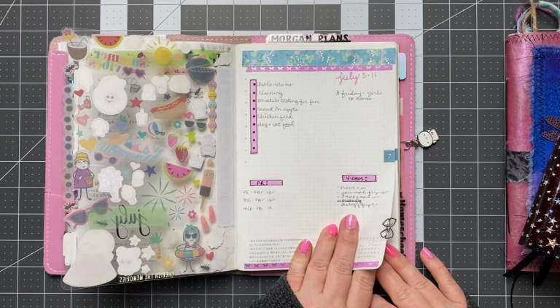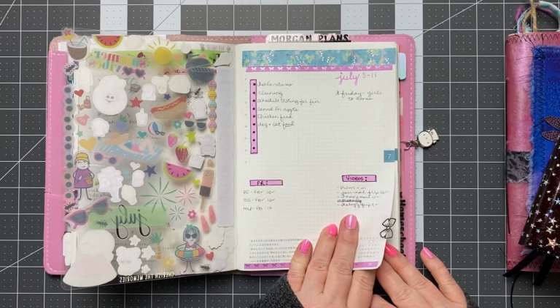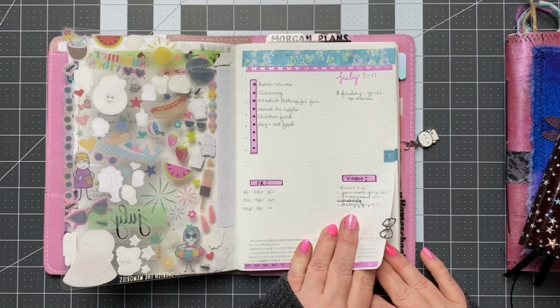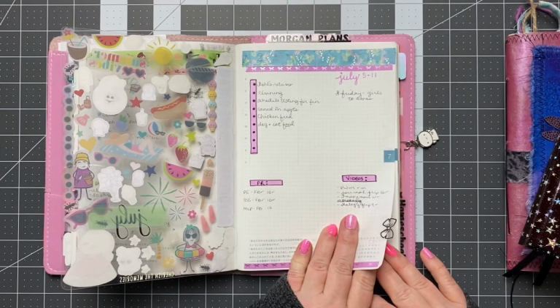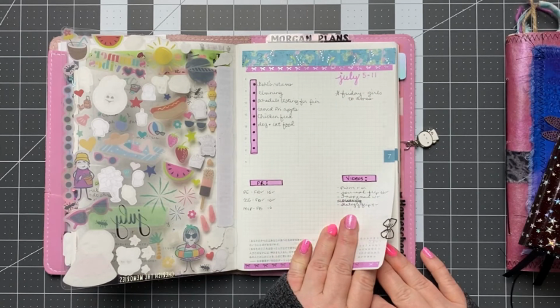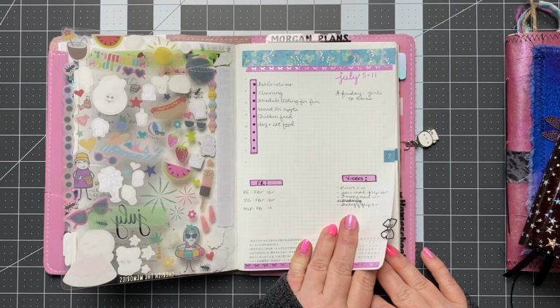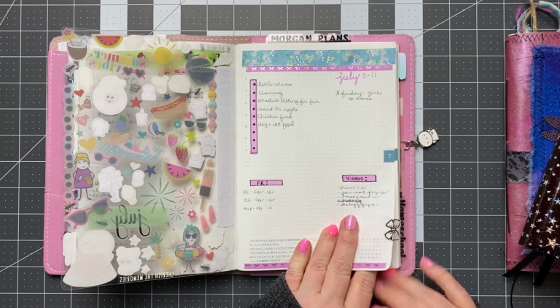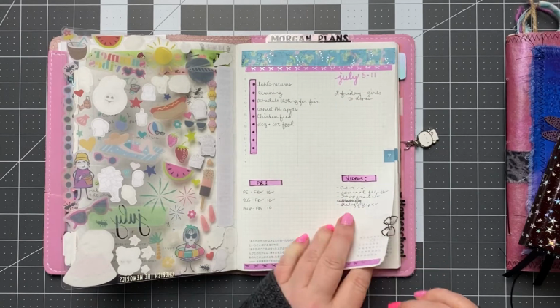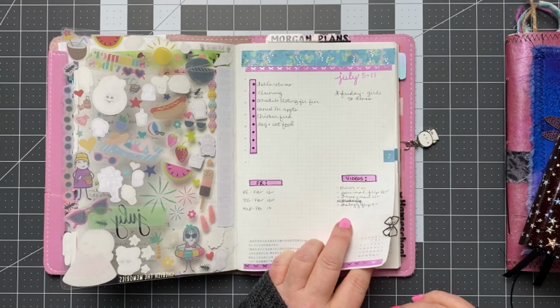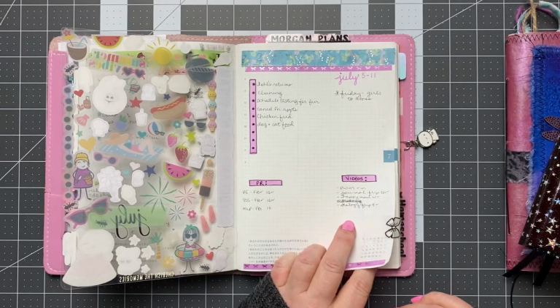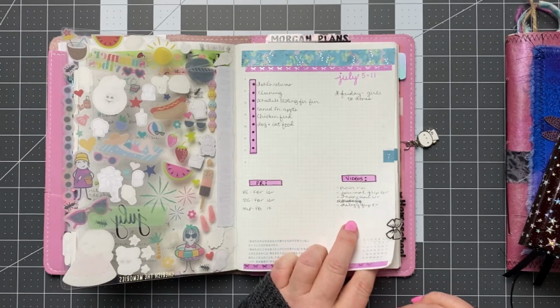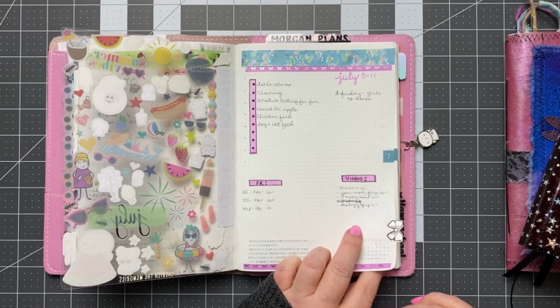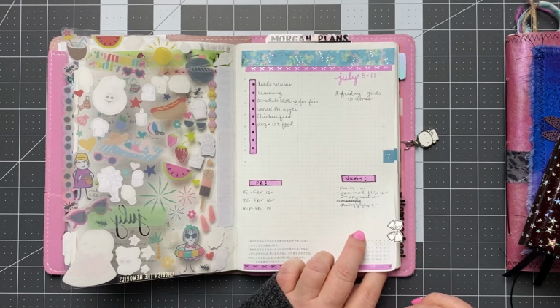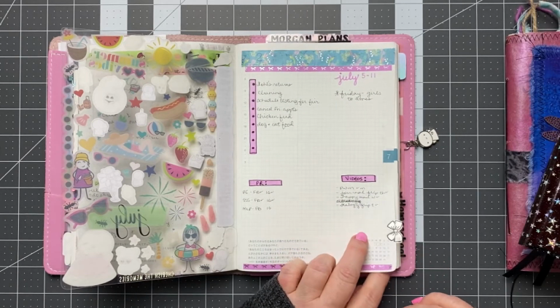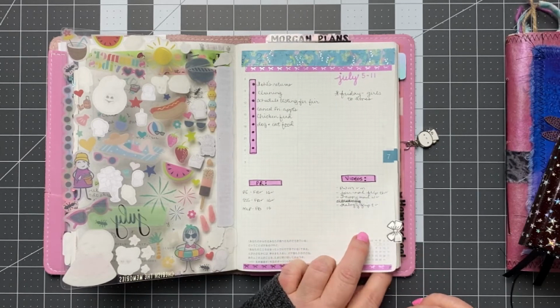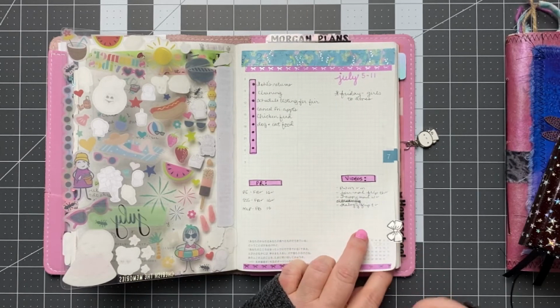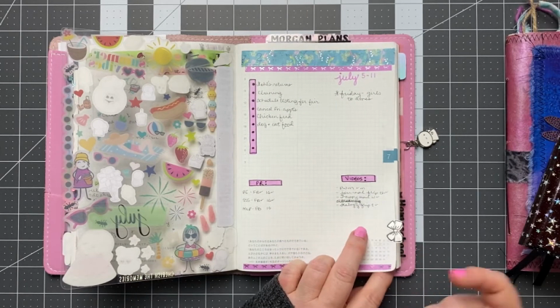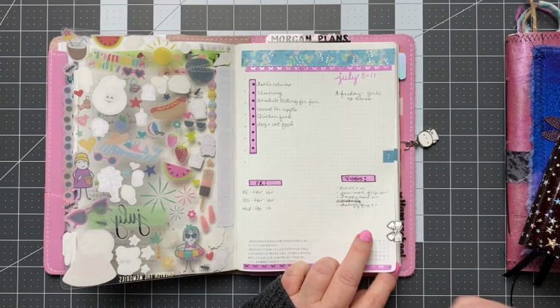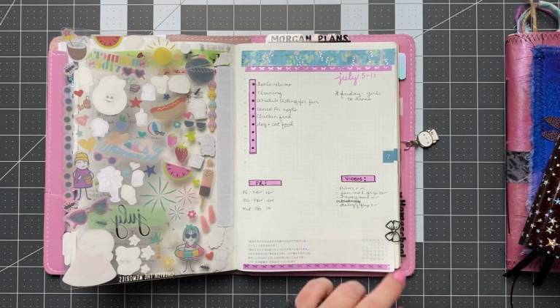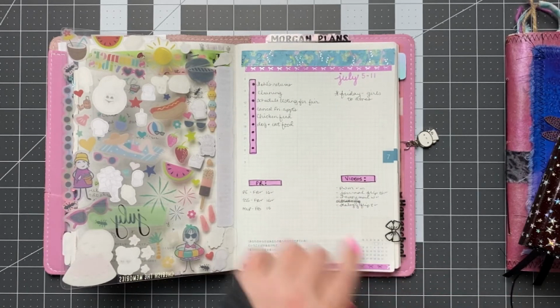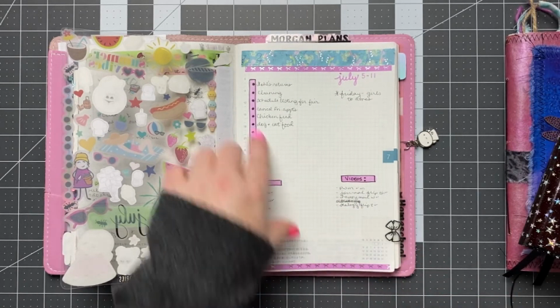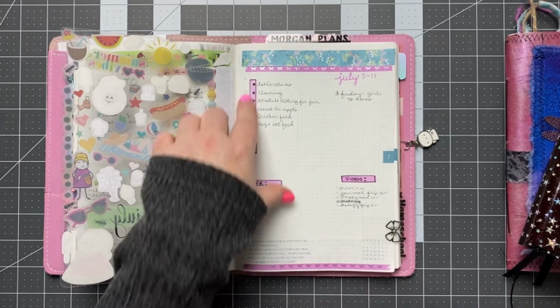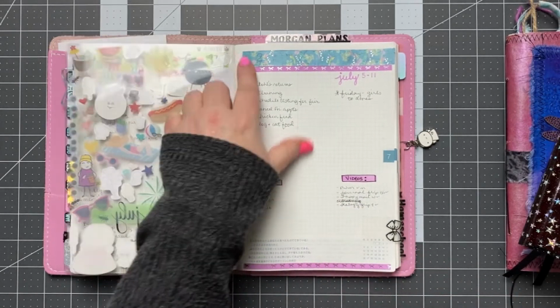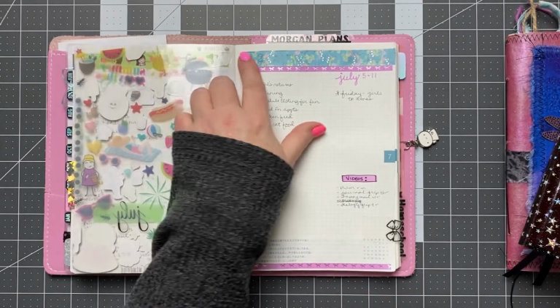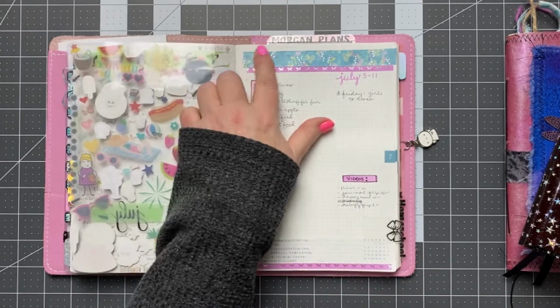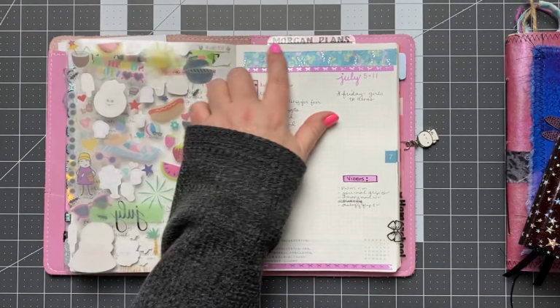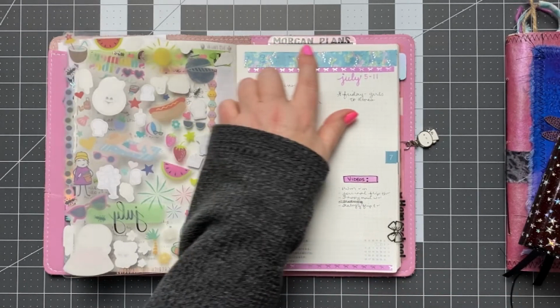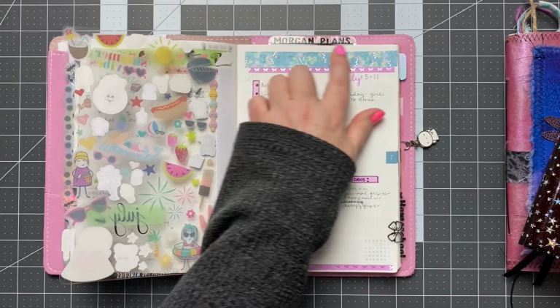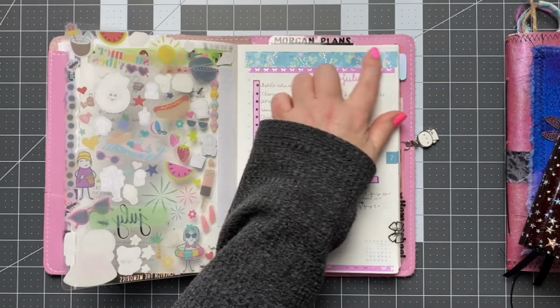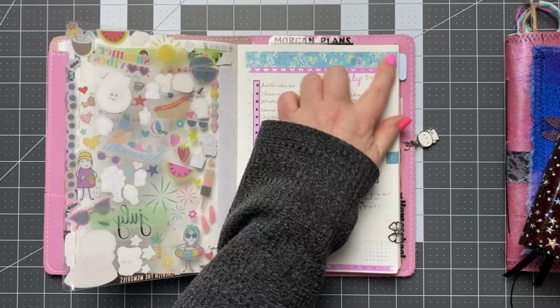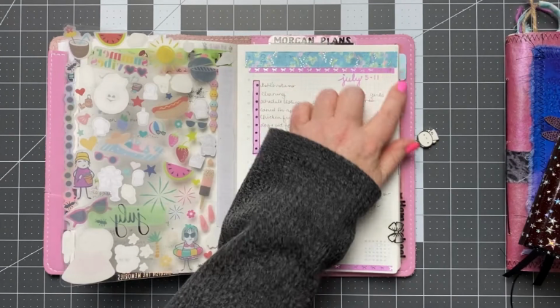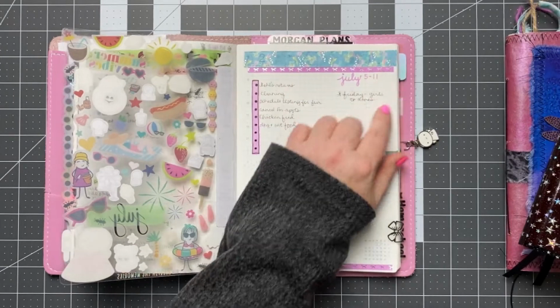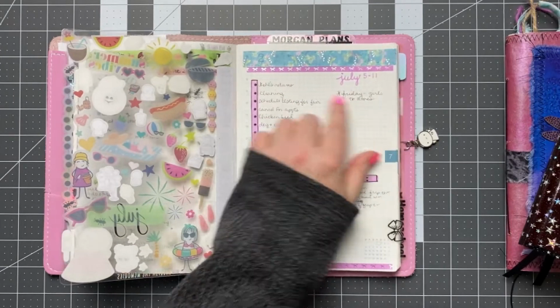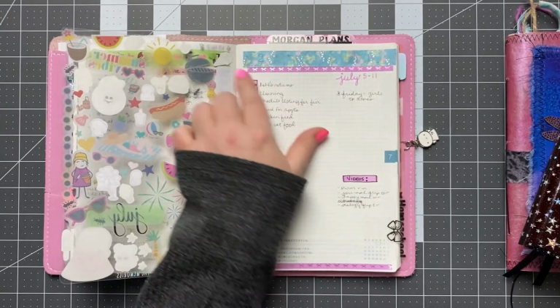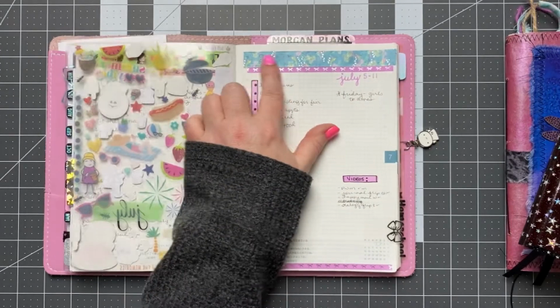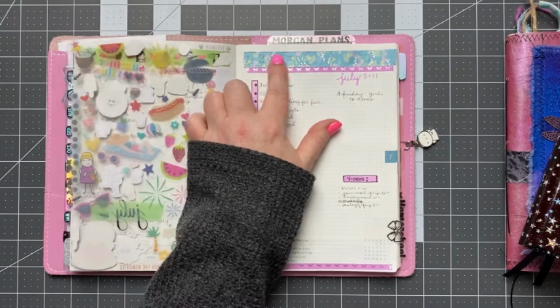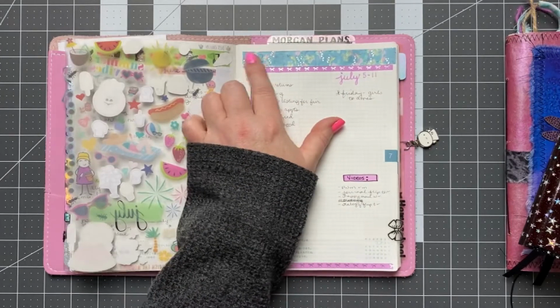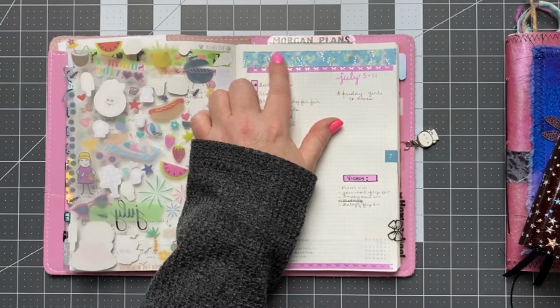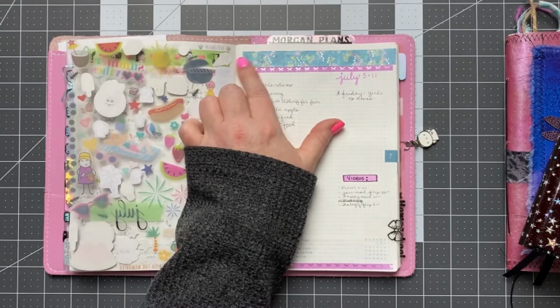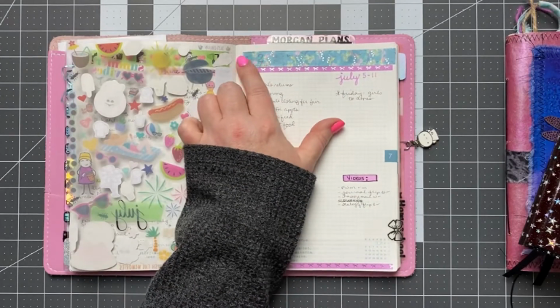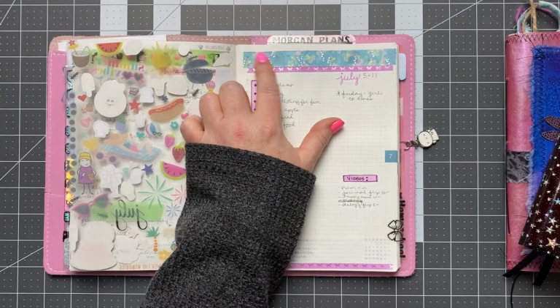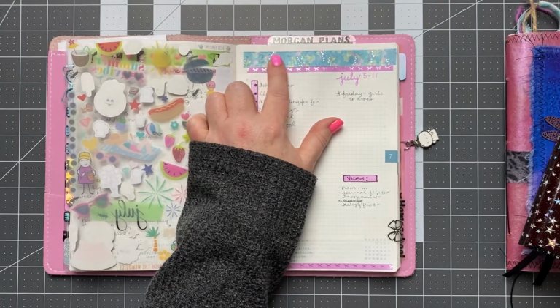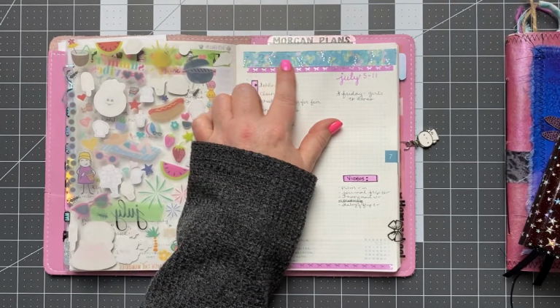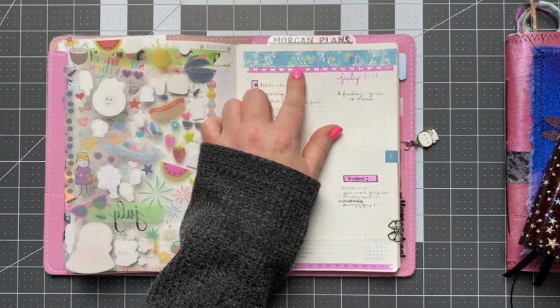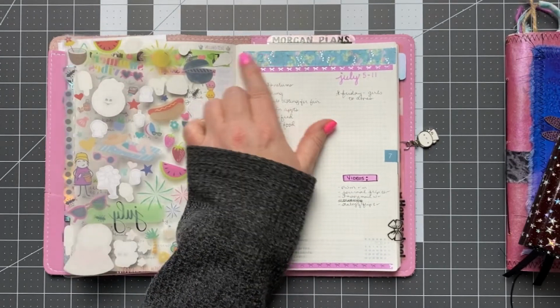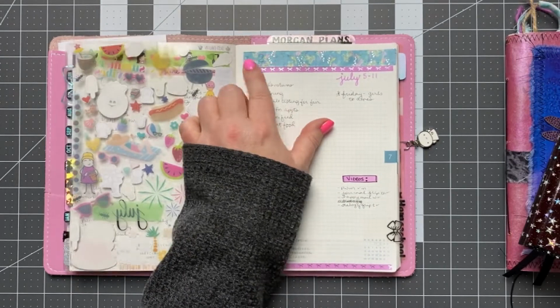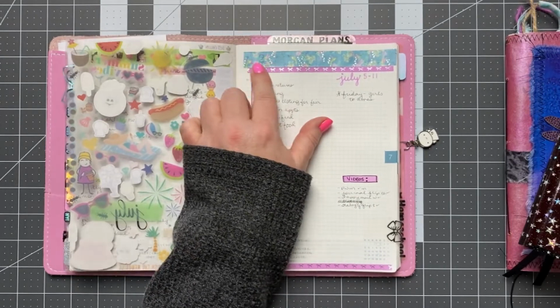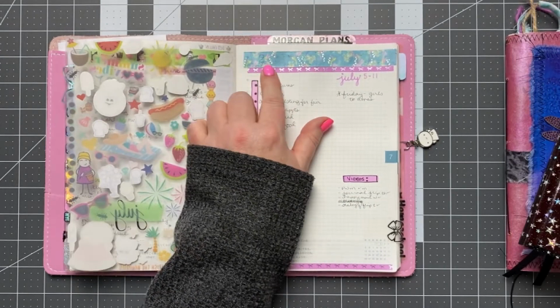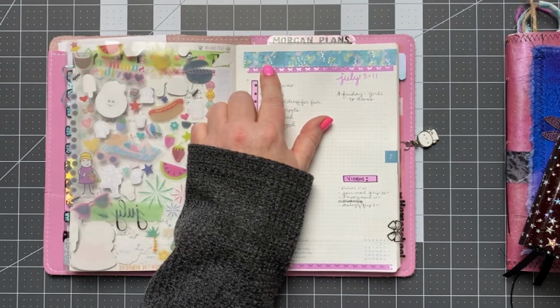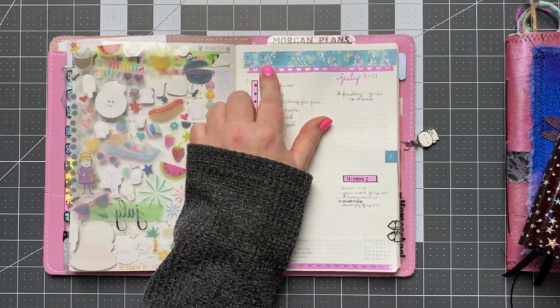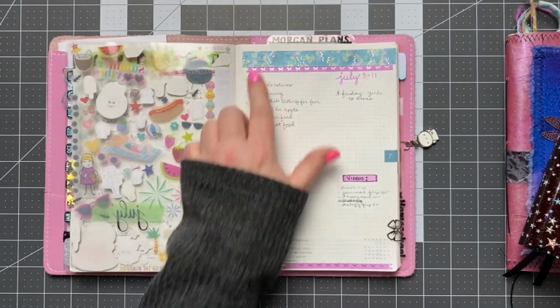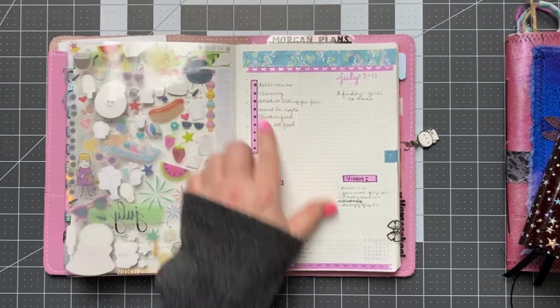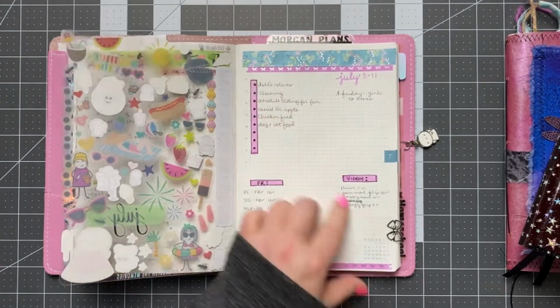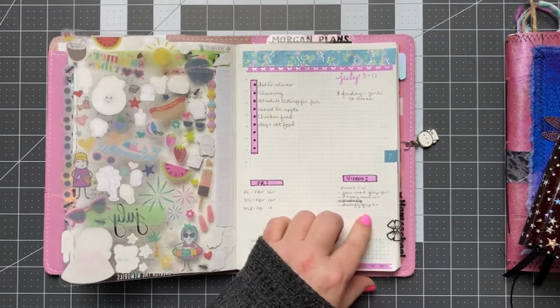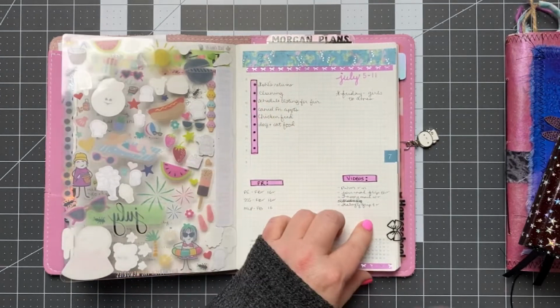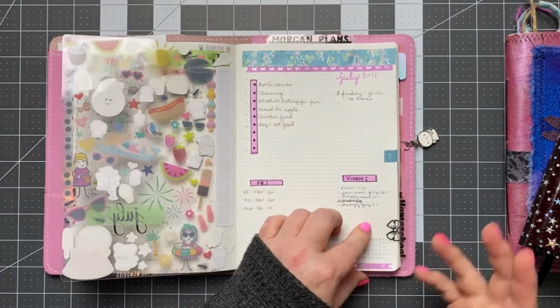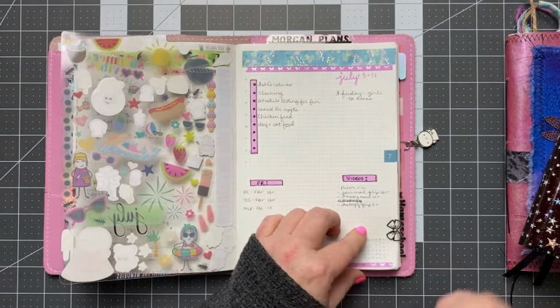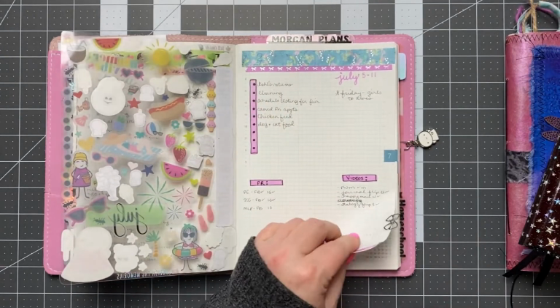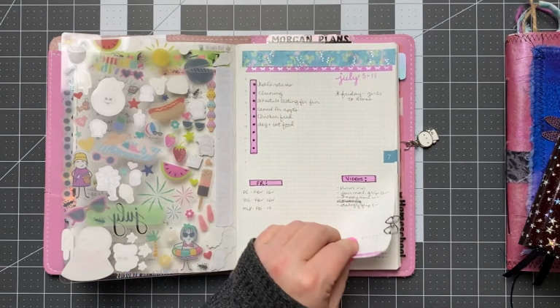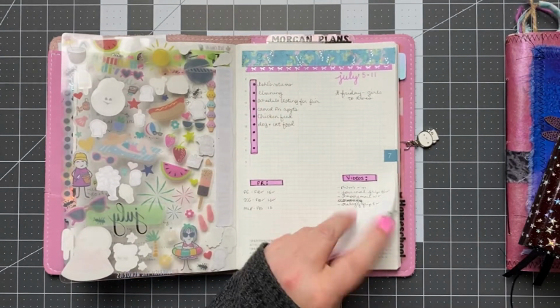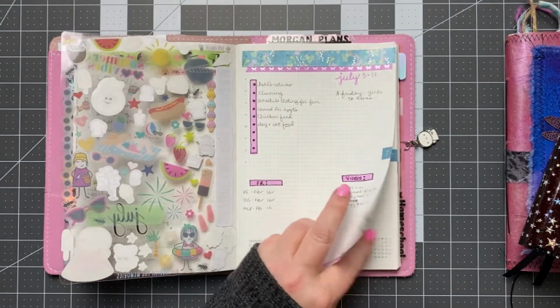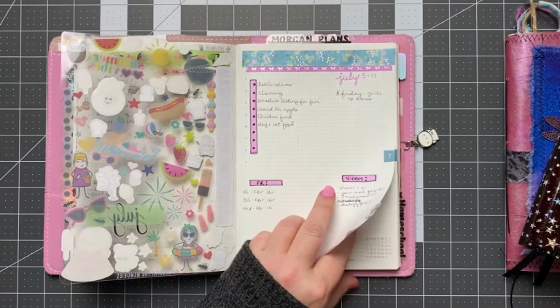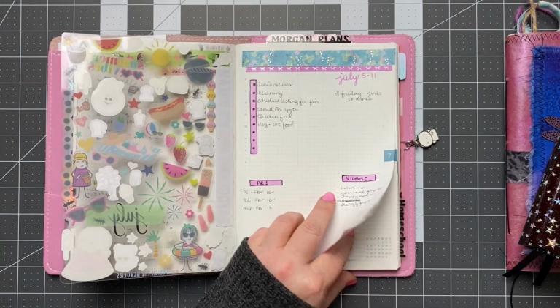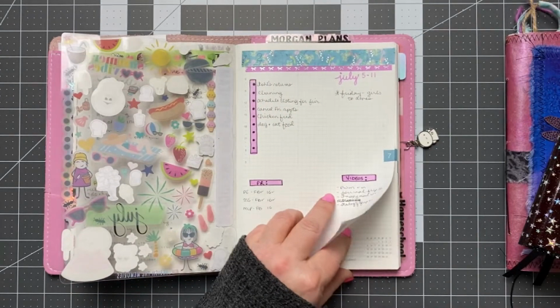I just cover it up — I don't white it out. You can see the date through there; it doesn't bother me.